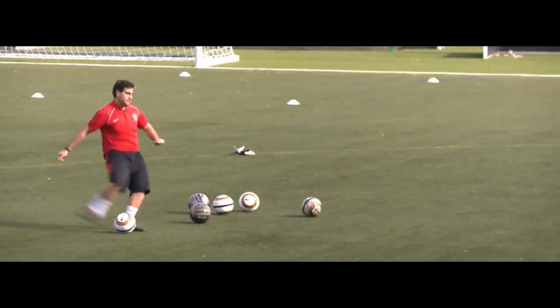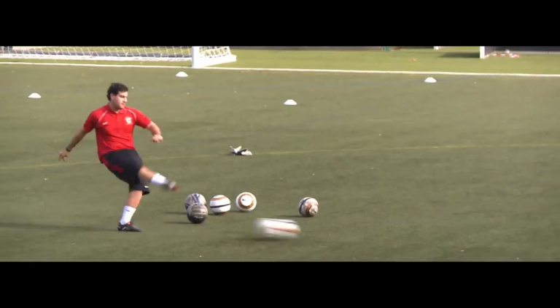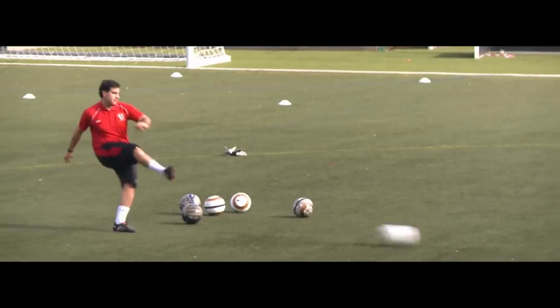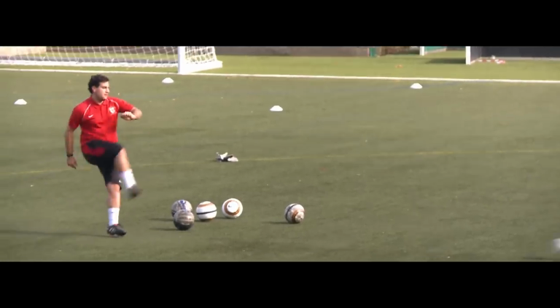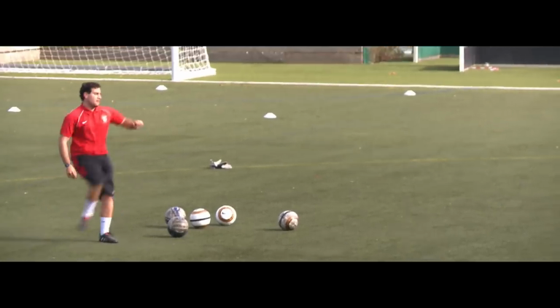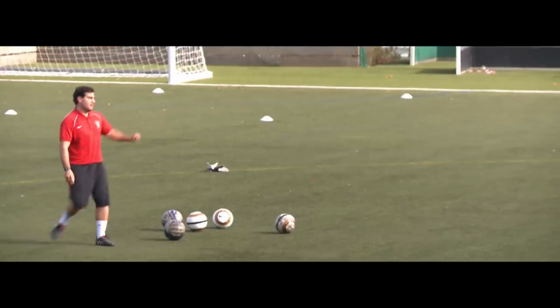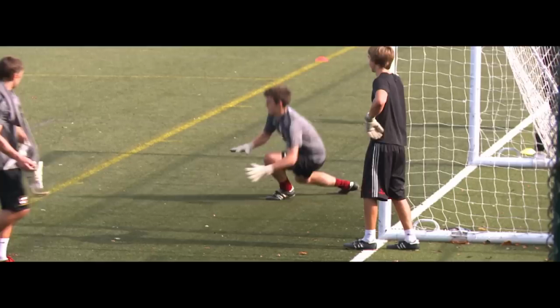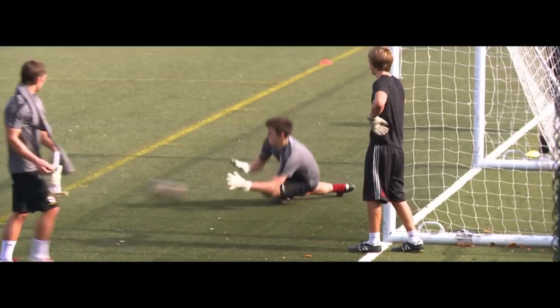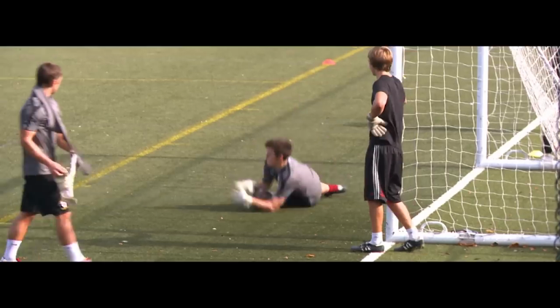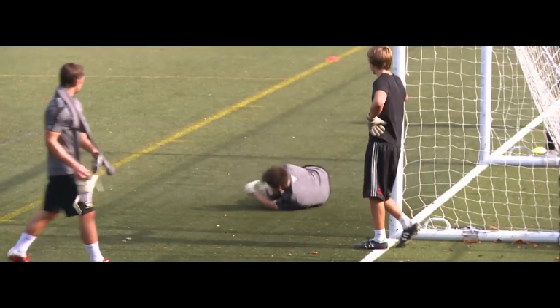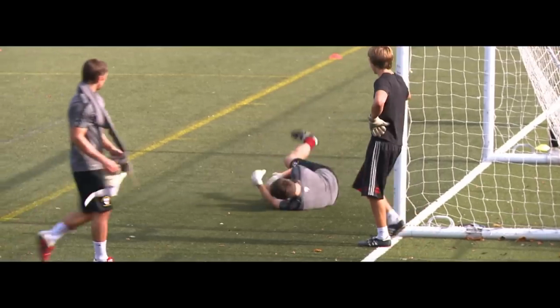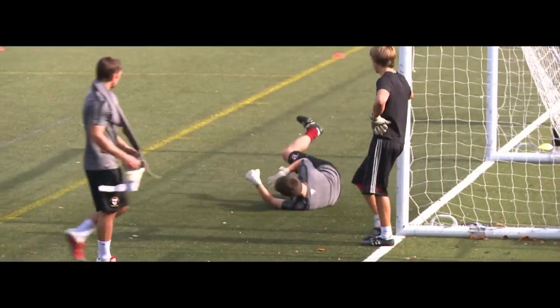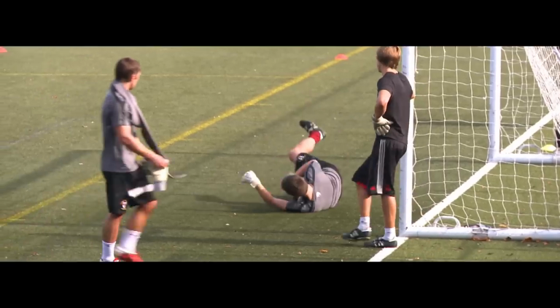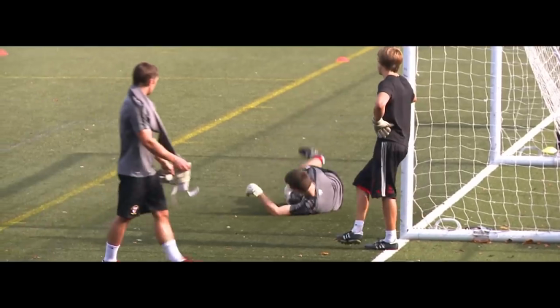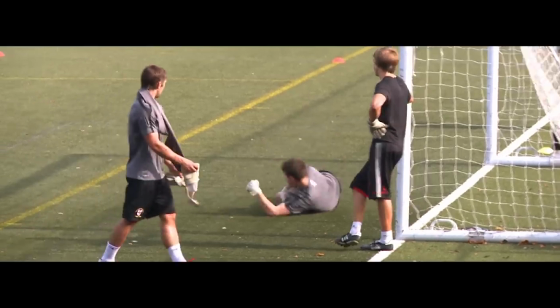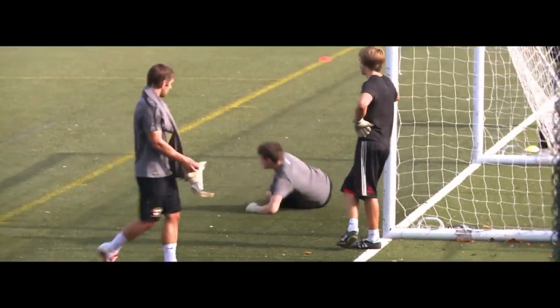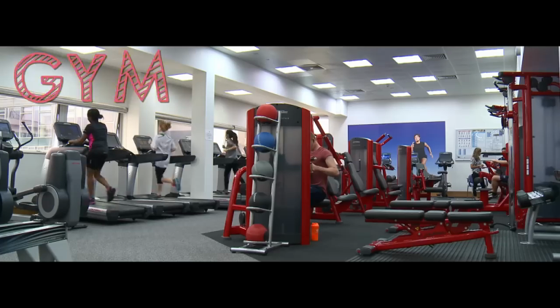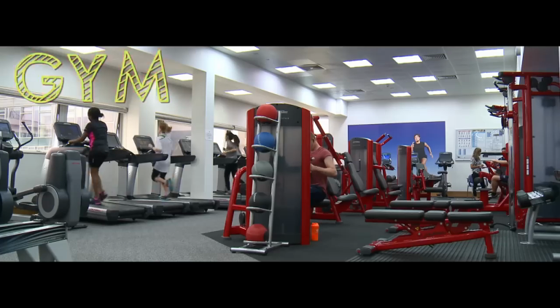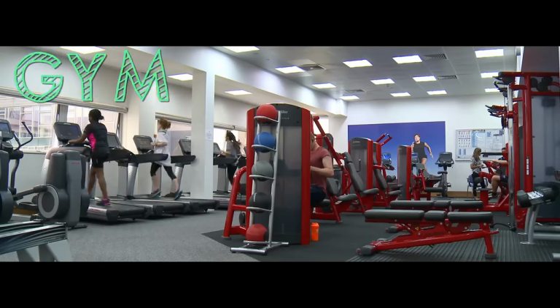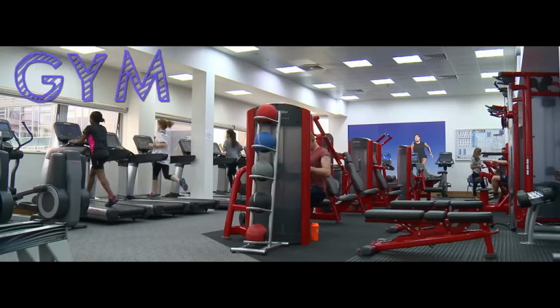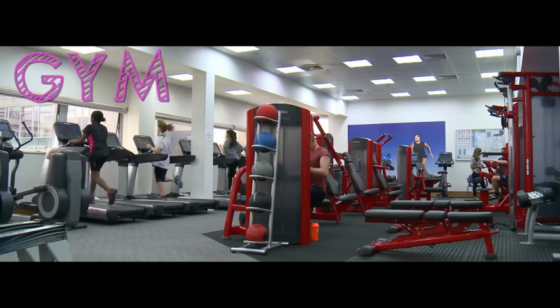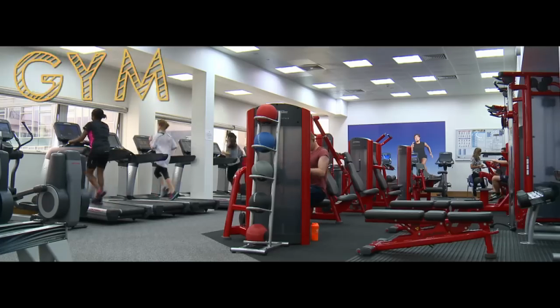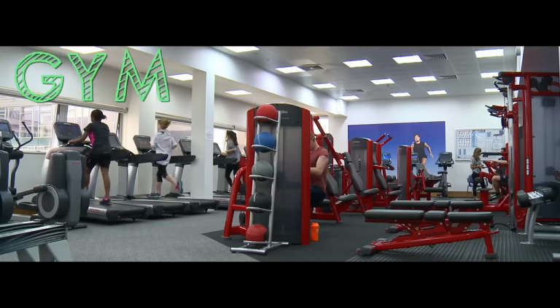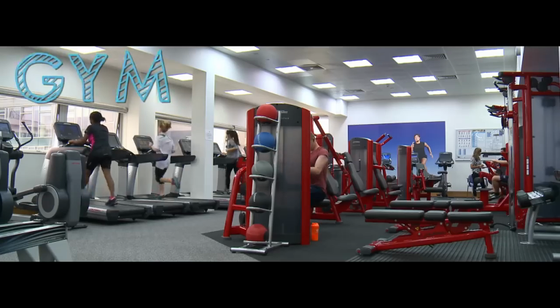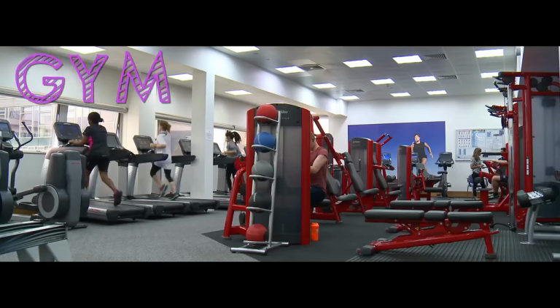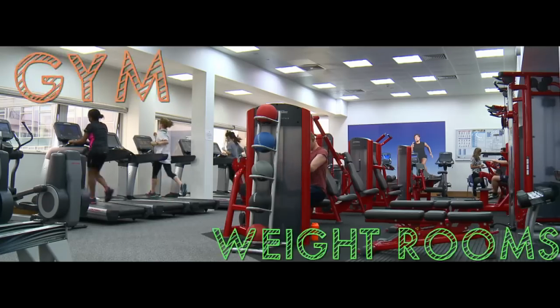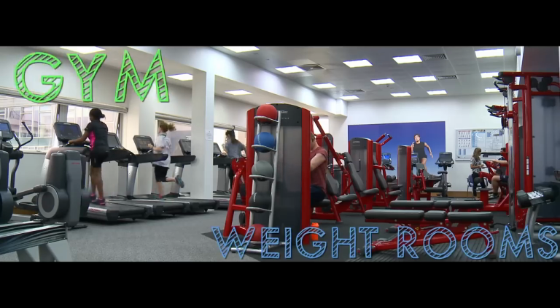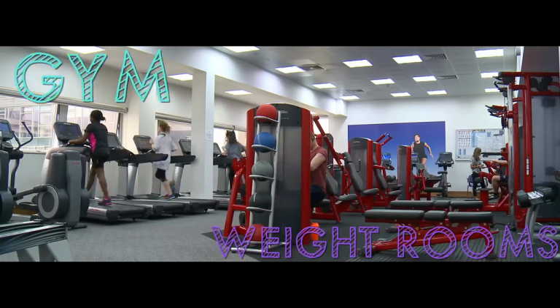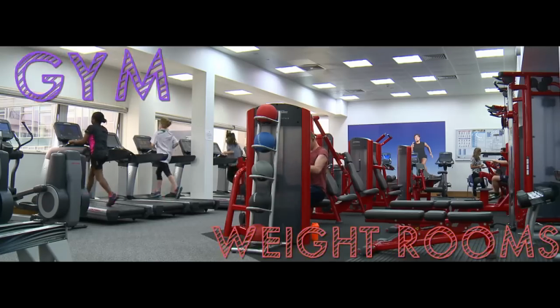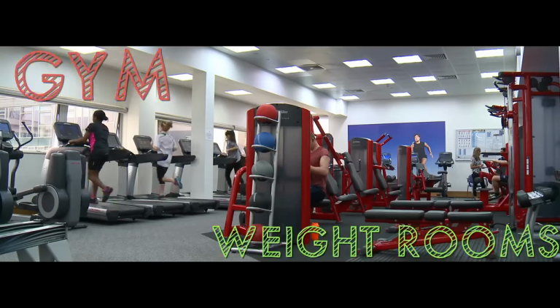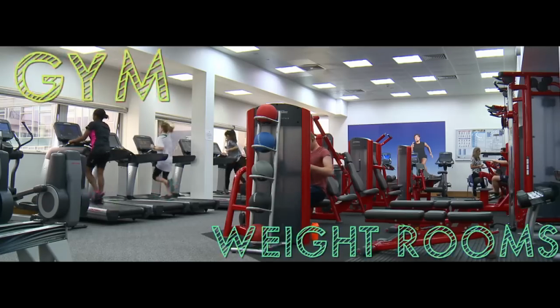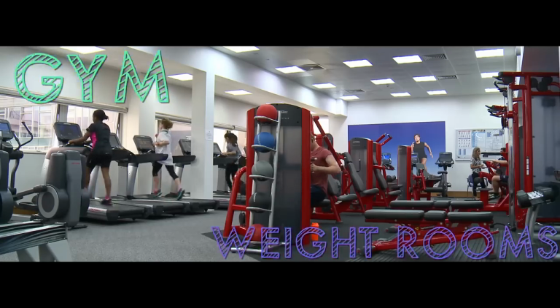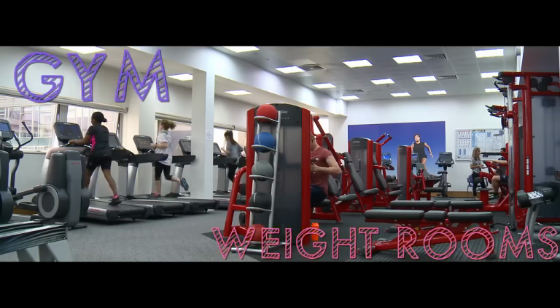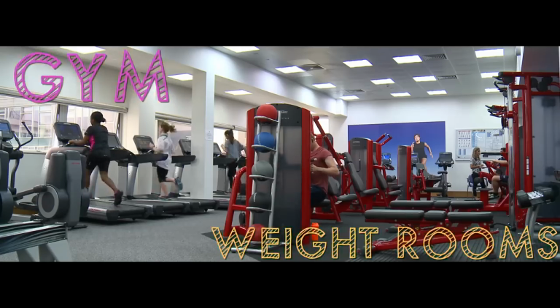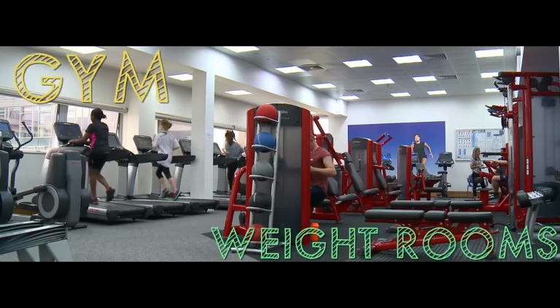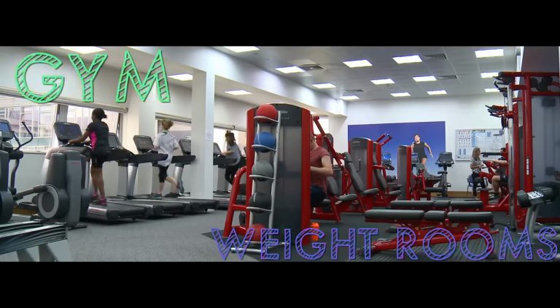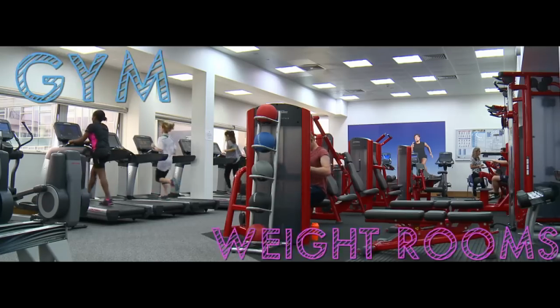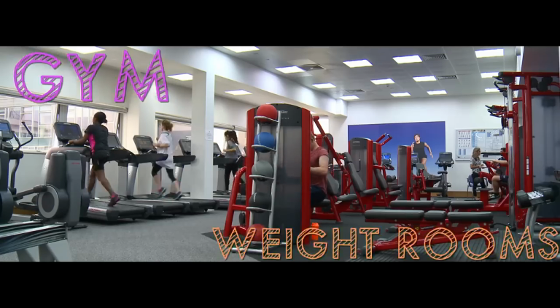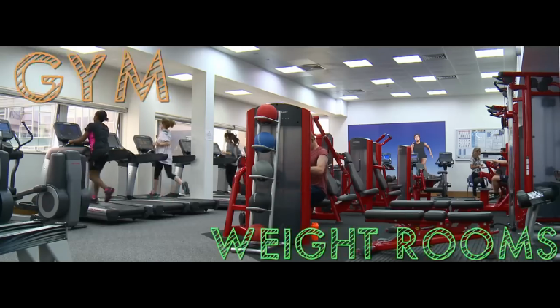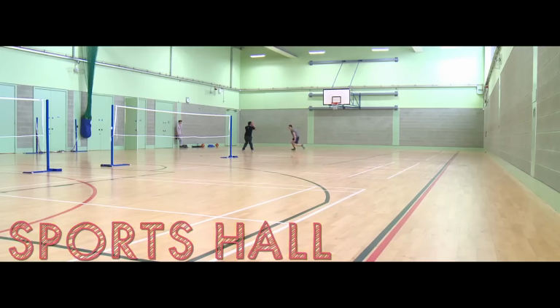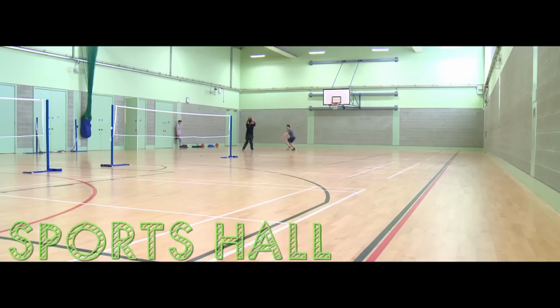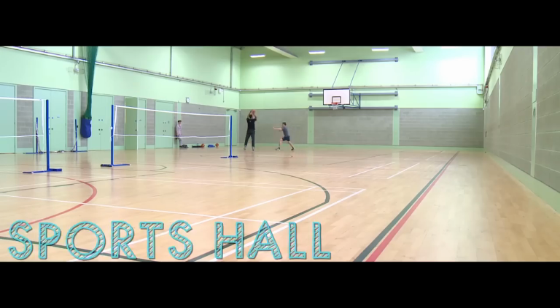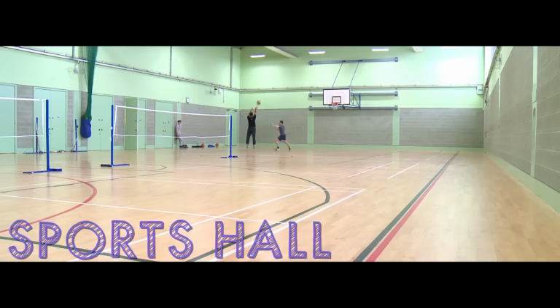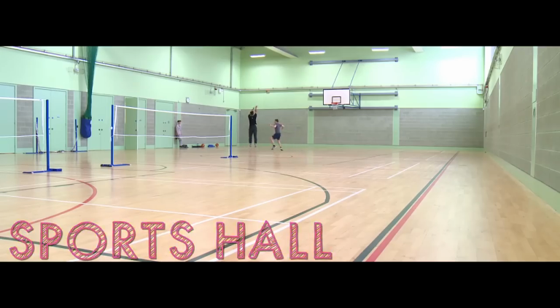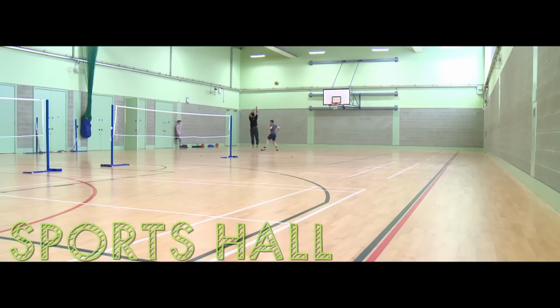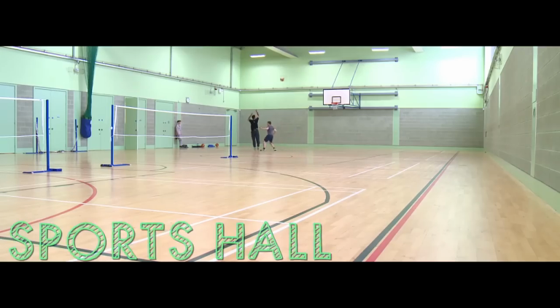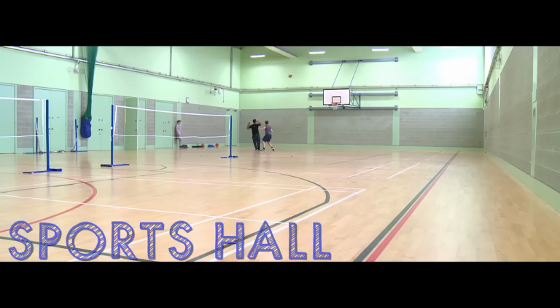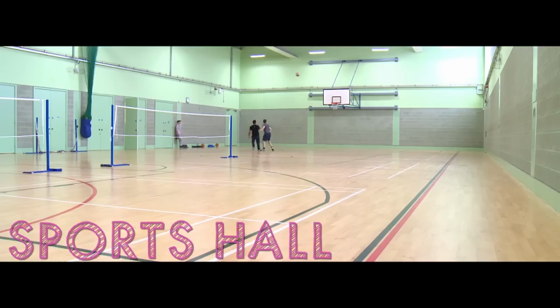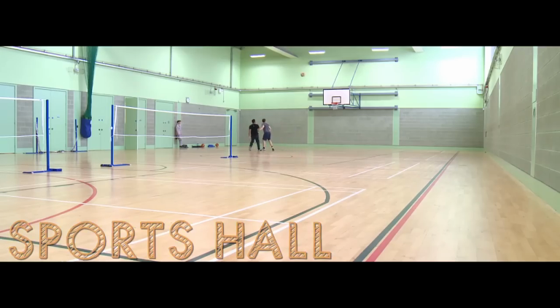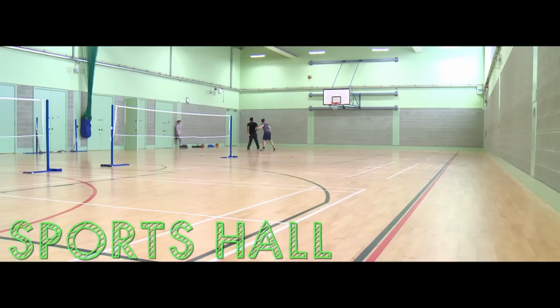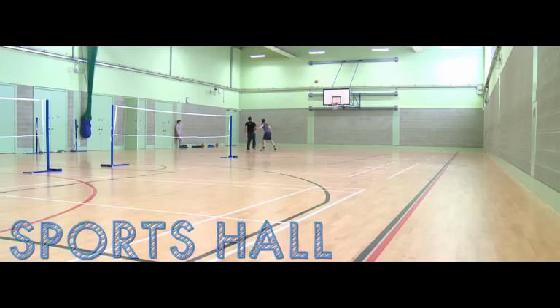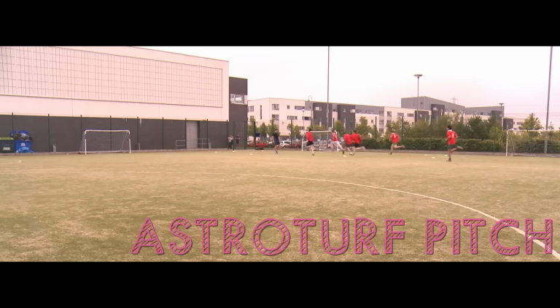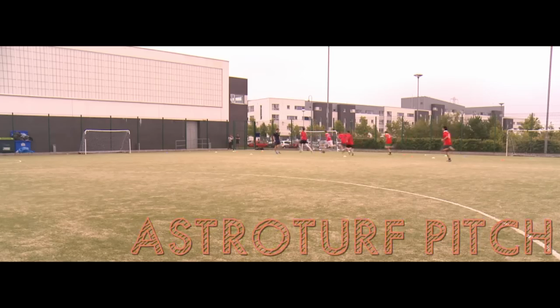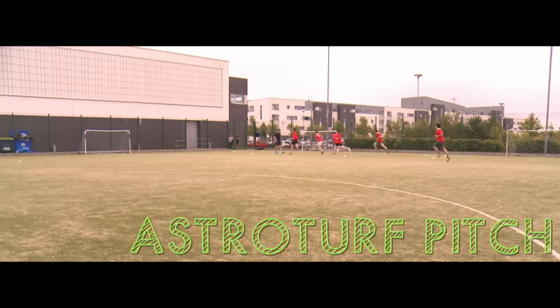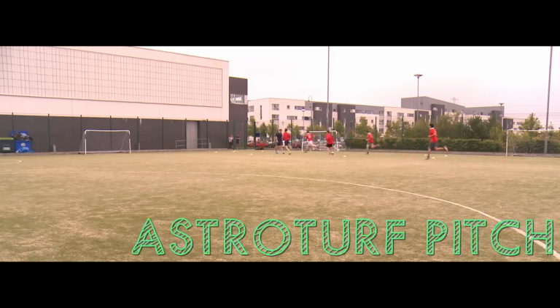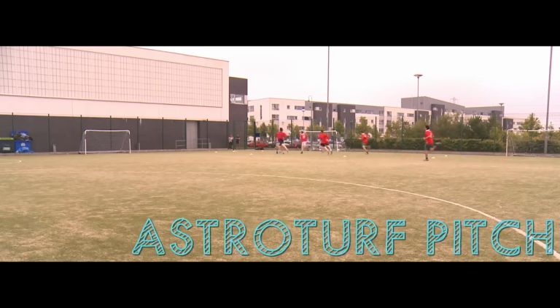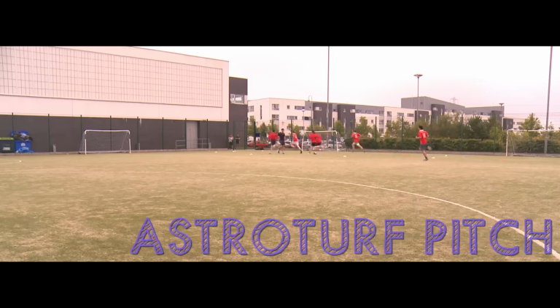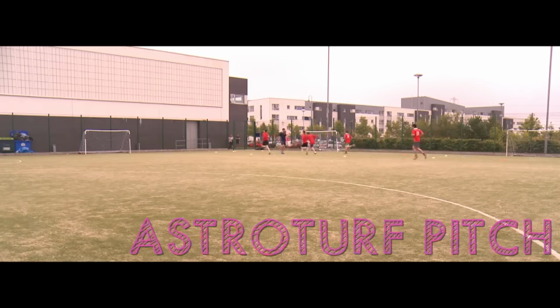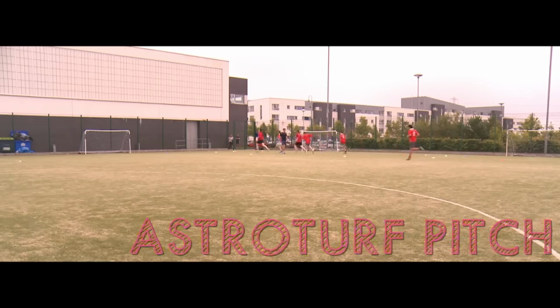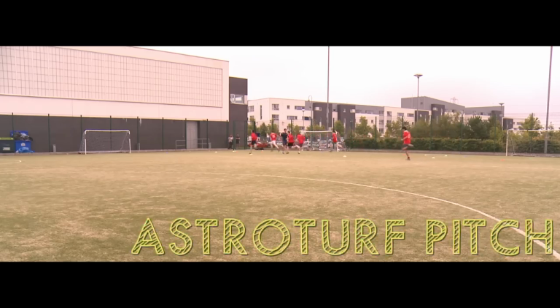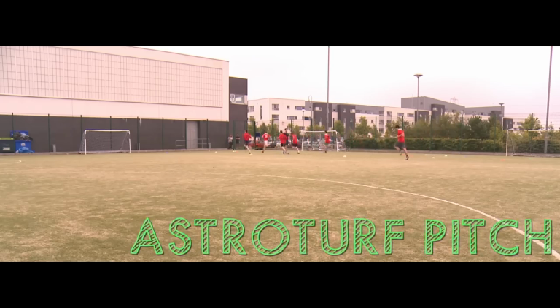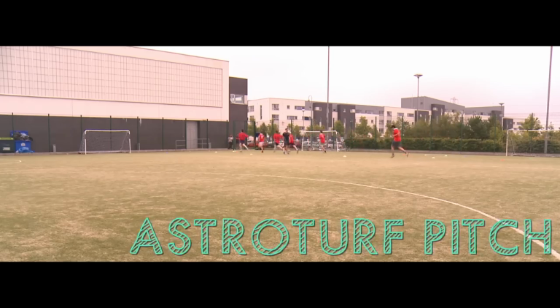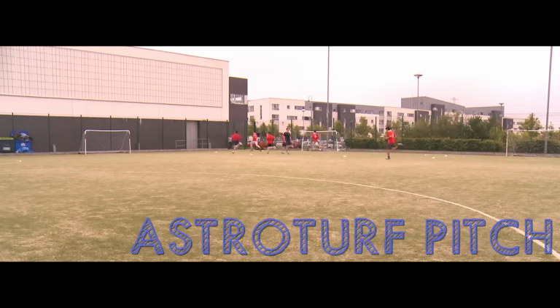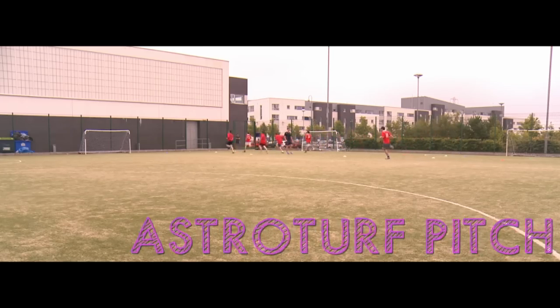On campus we have a newly refurbished gym, white room, sports hall and AstroTurf pitch.